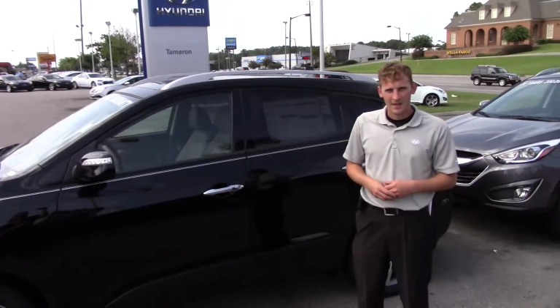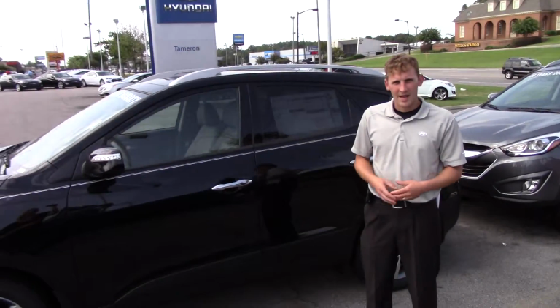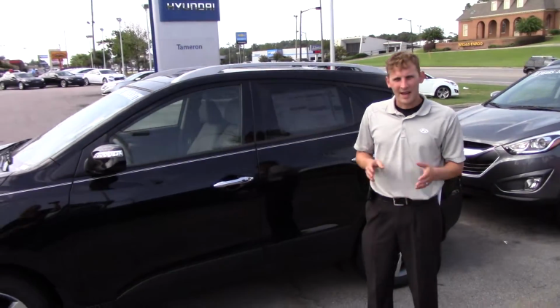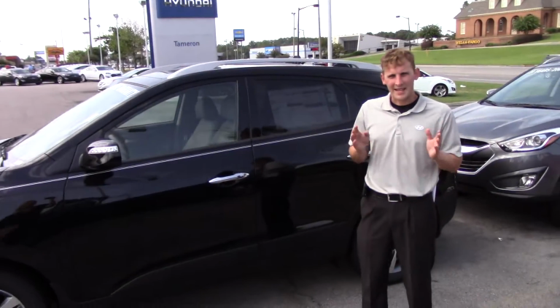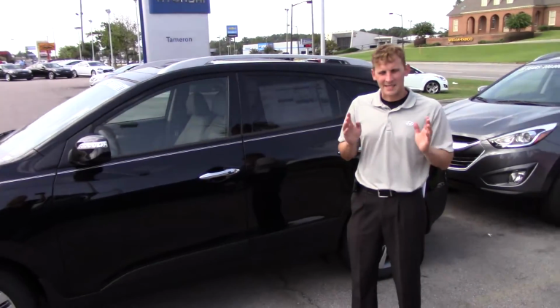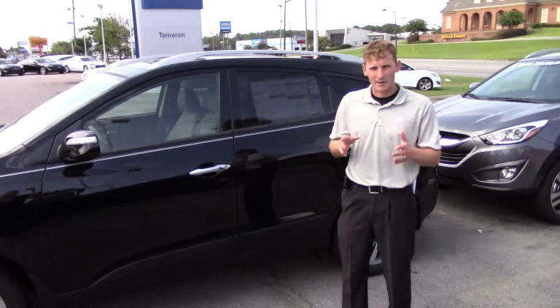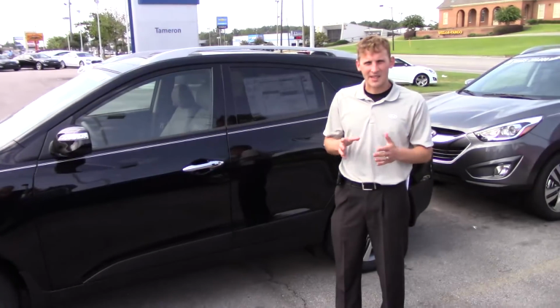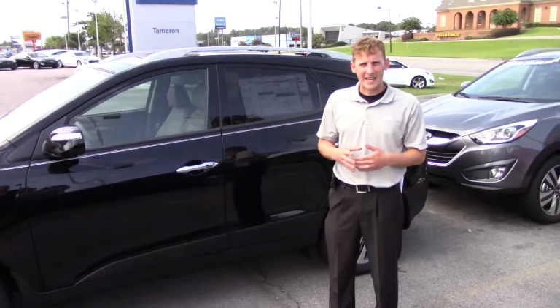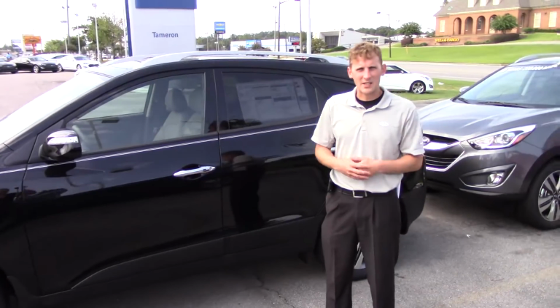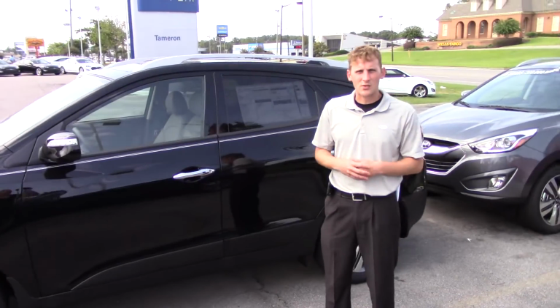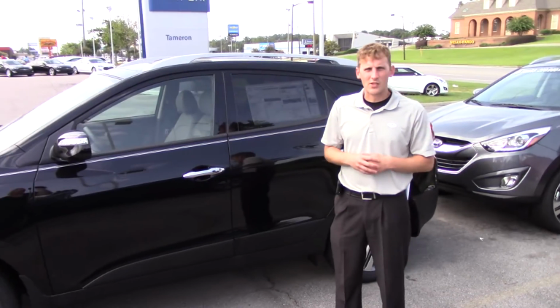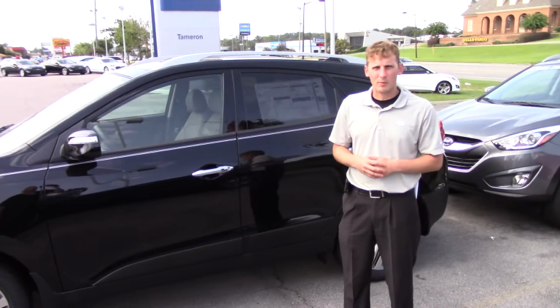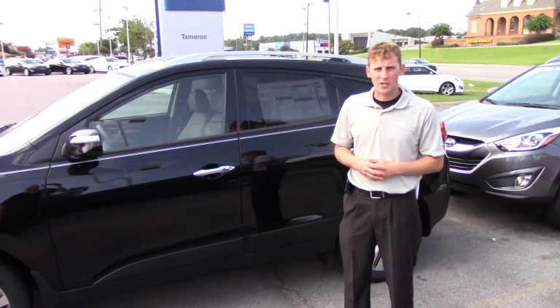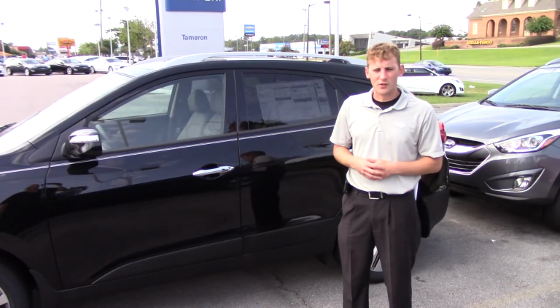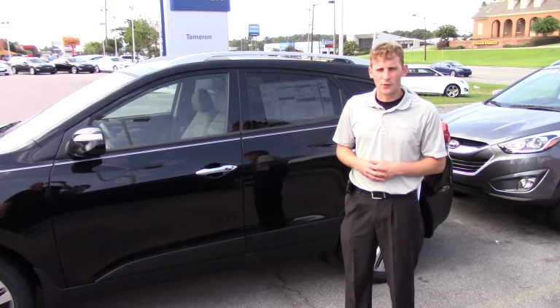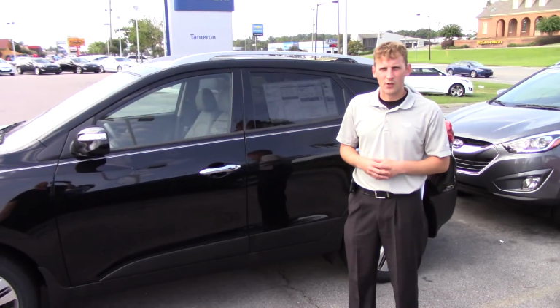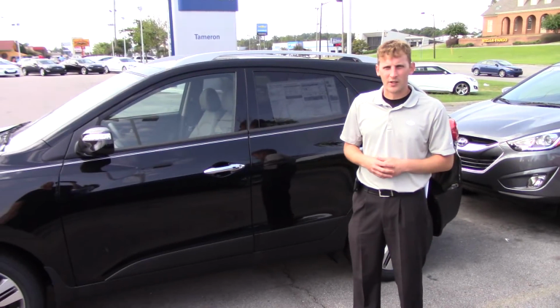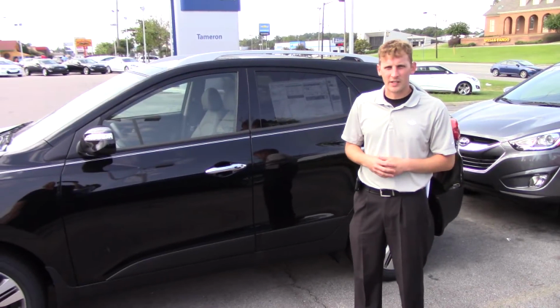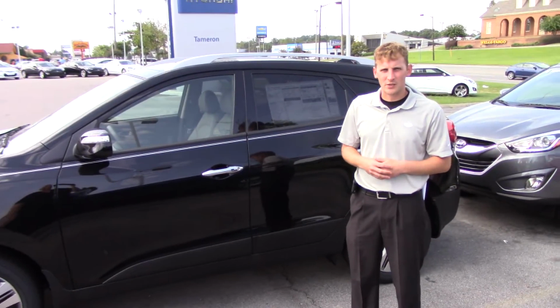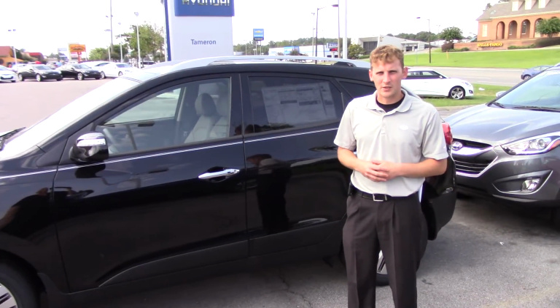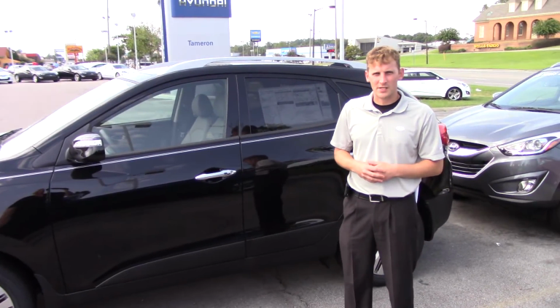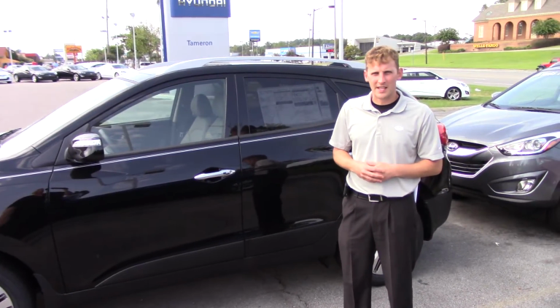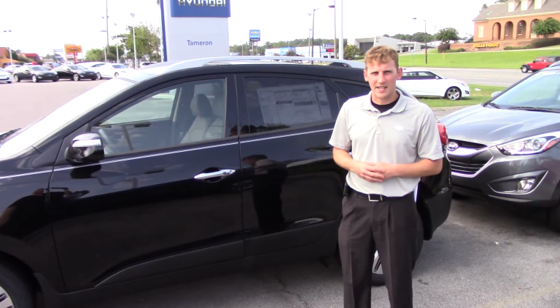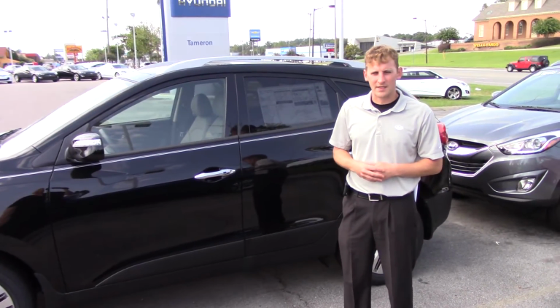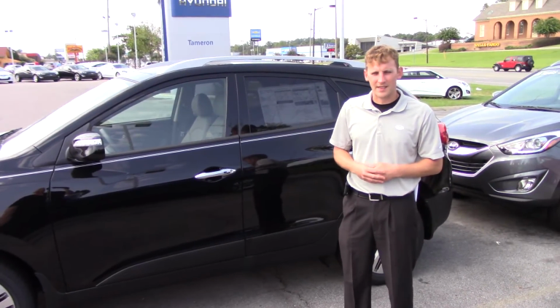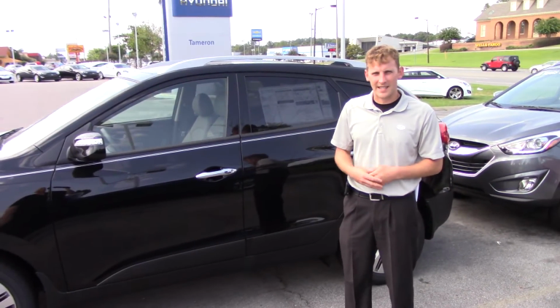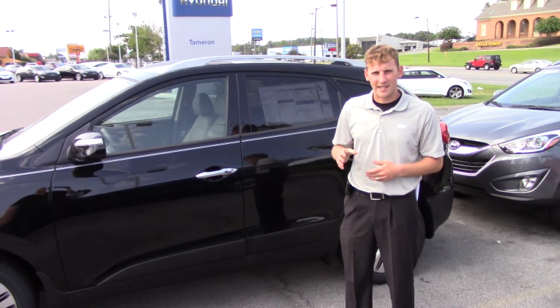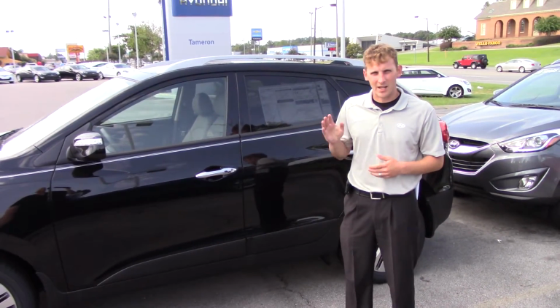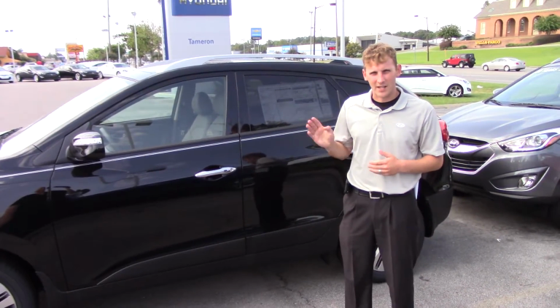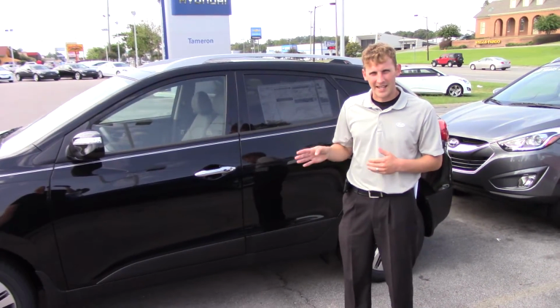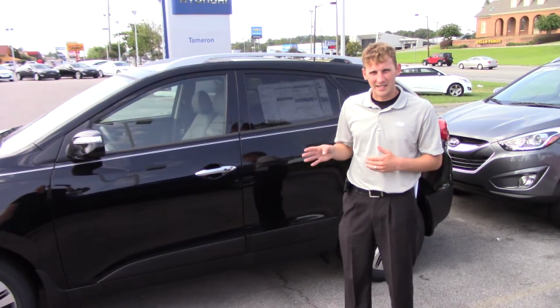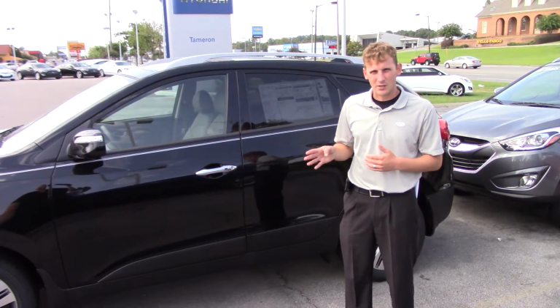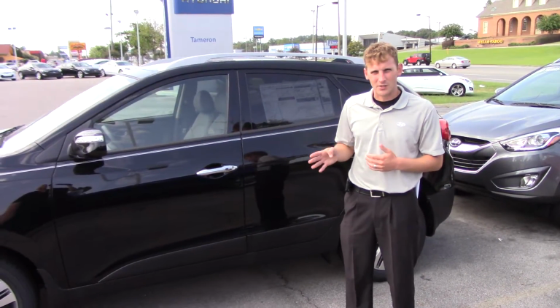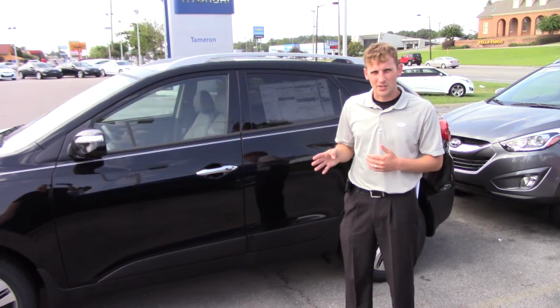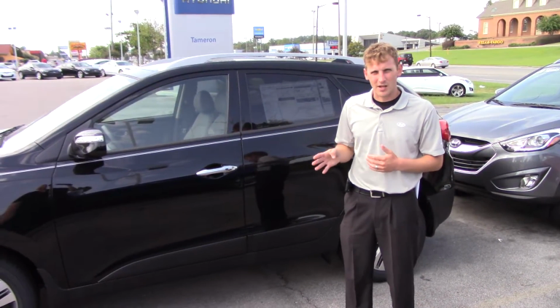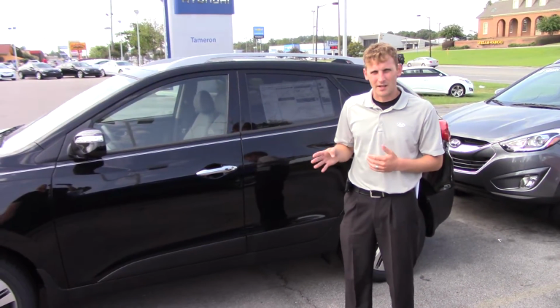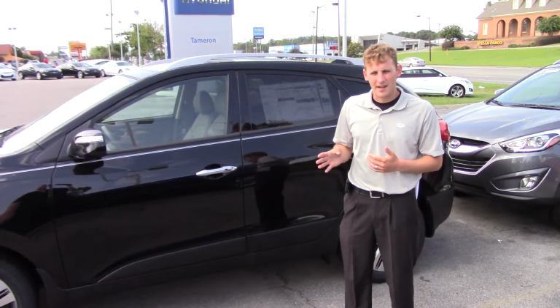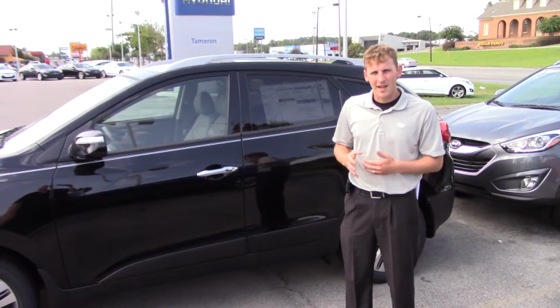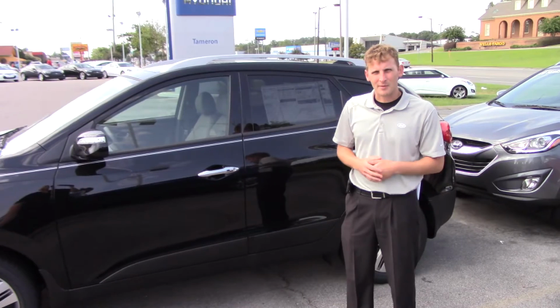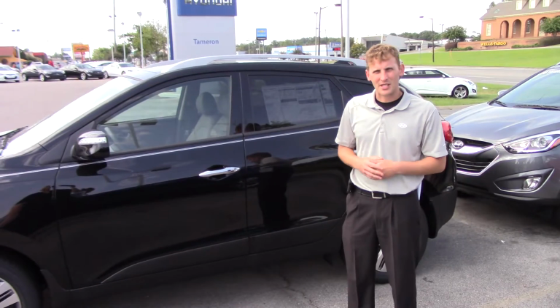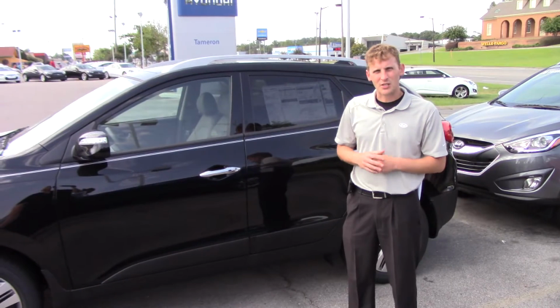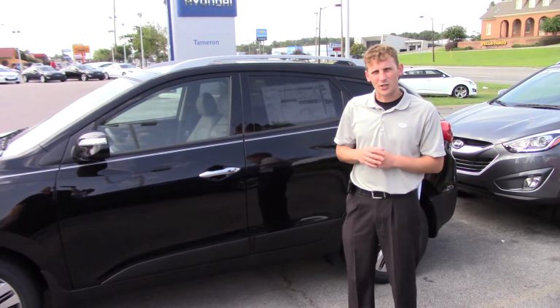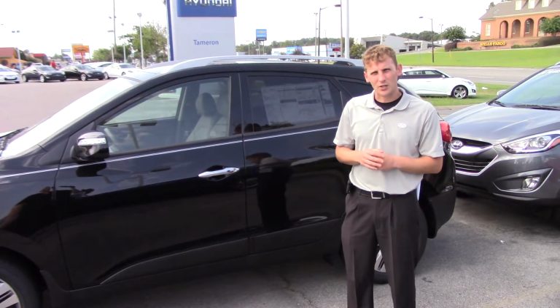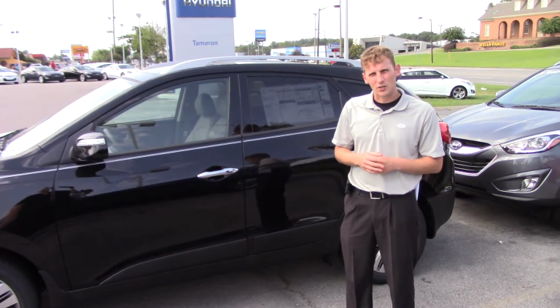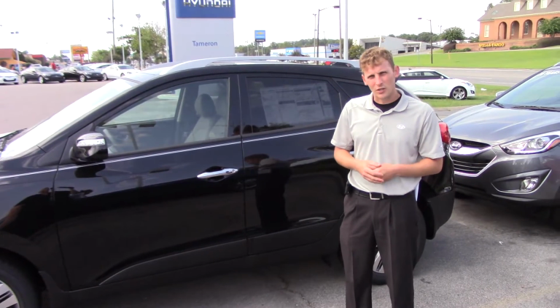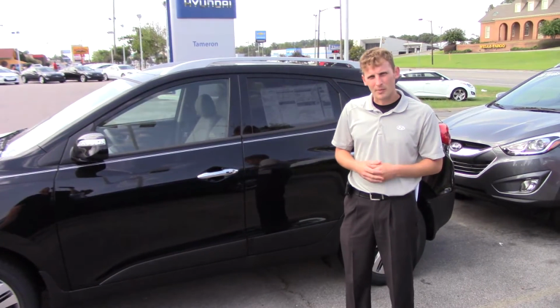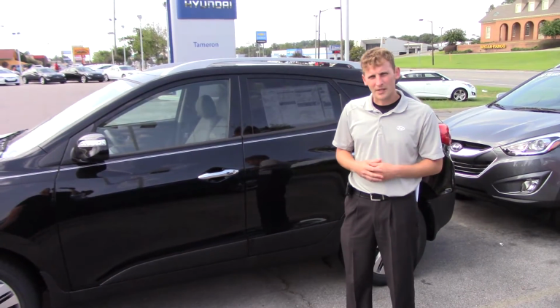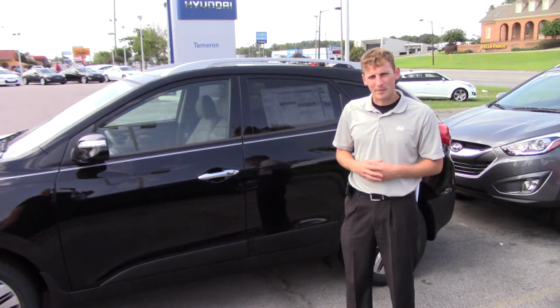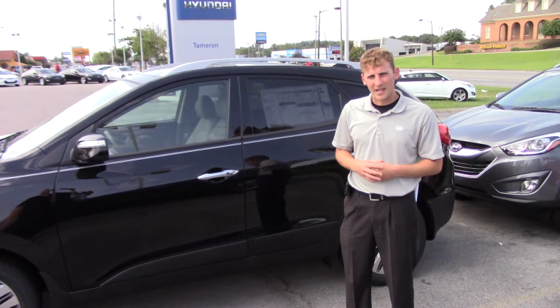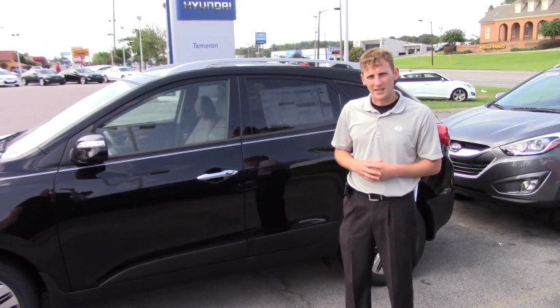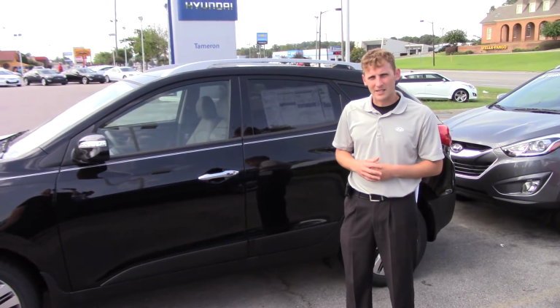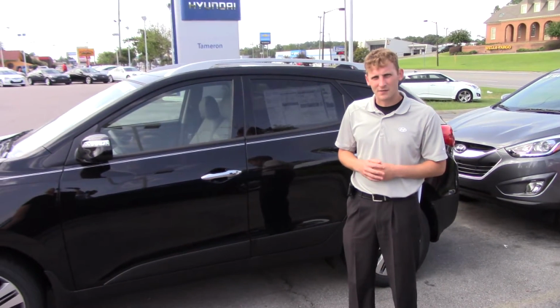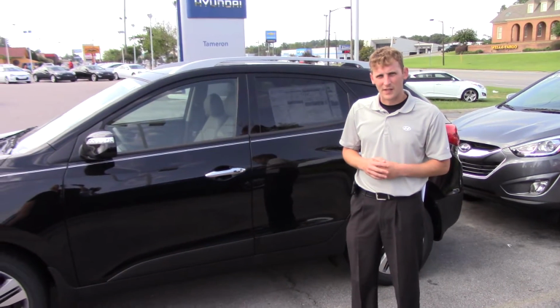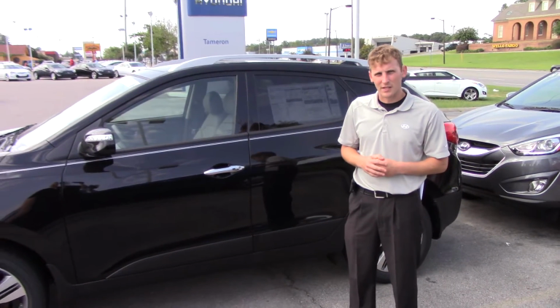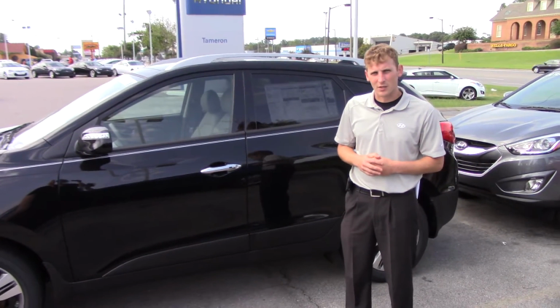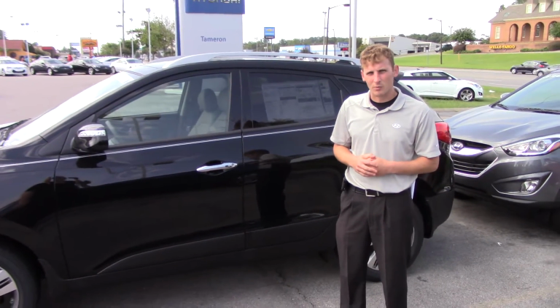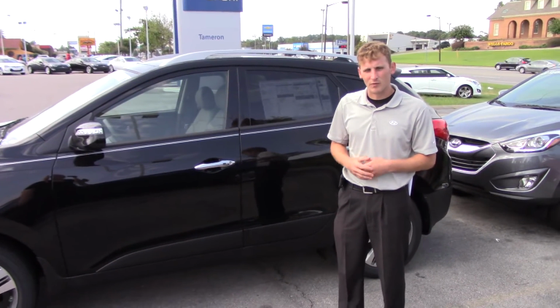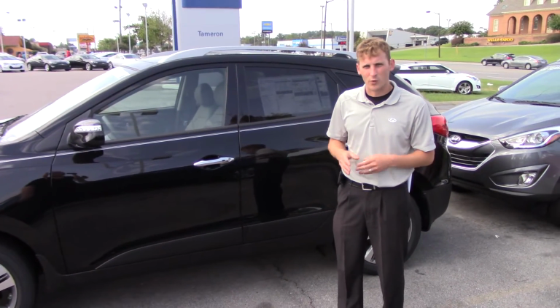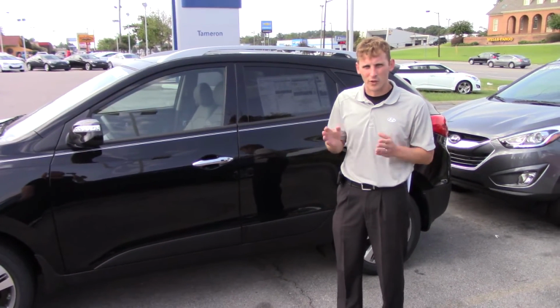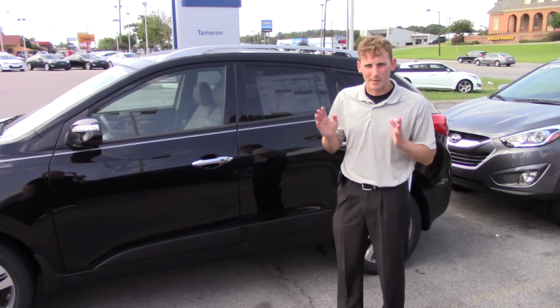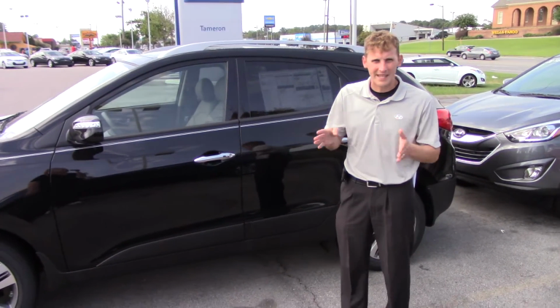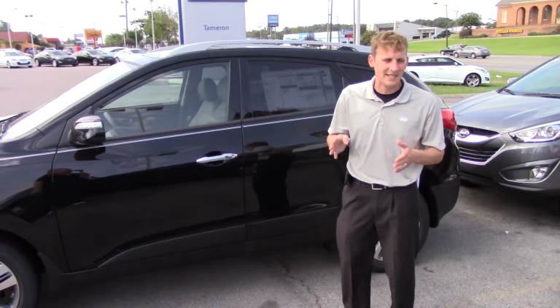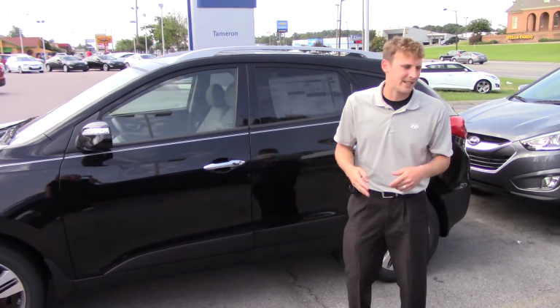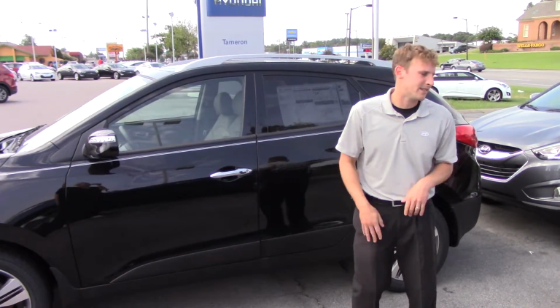Hey Tammy, thank you so much for your interest in the Hyundai Tucson. I'm going to show you a little bit about this vehicle before you make it in.